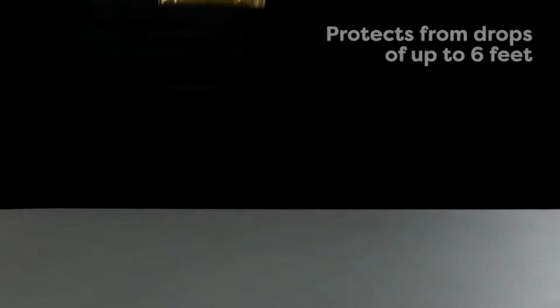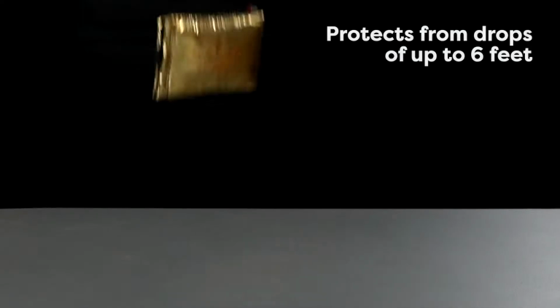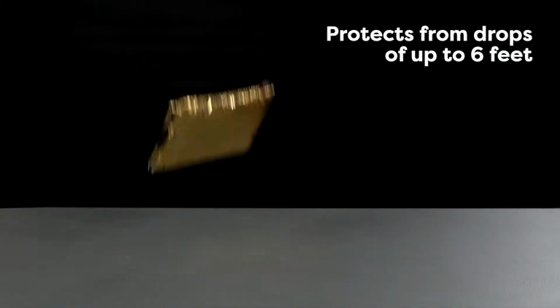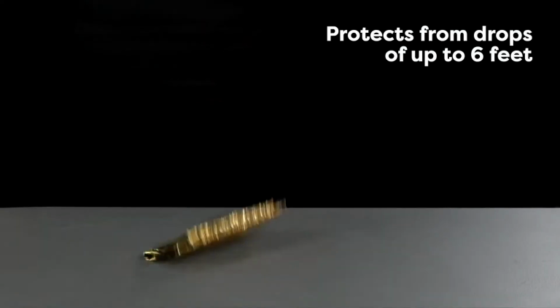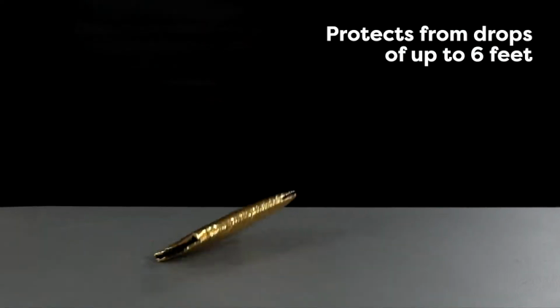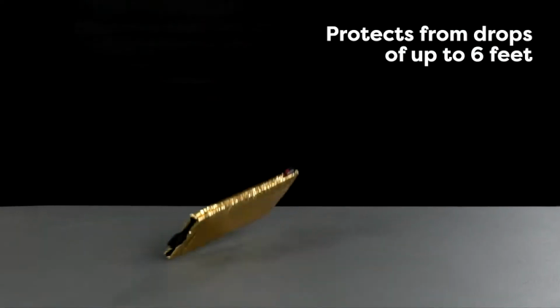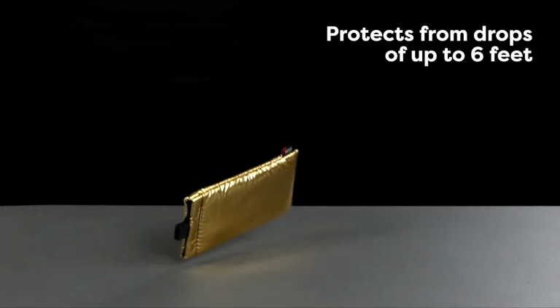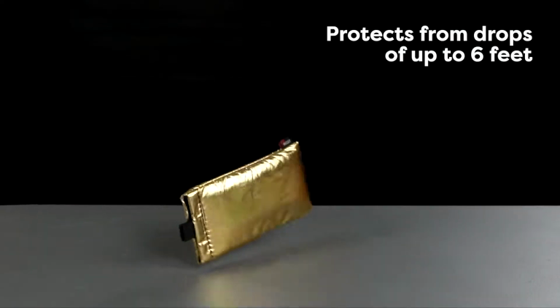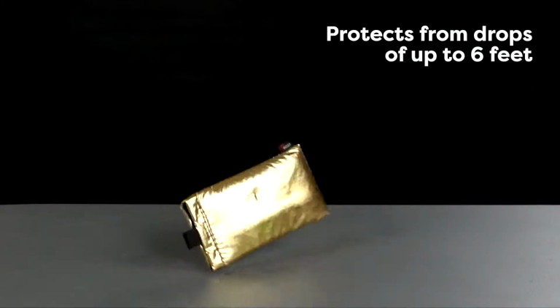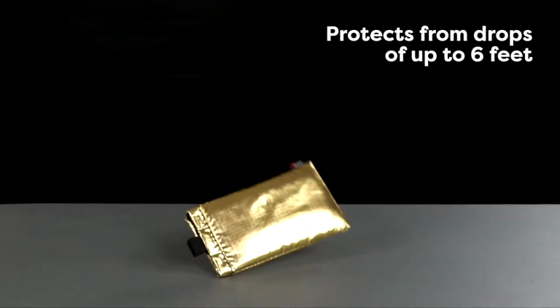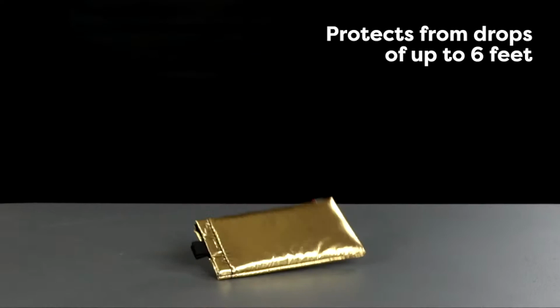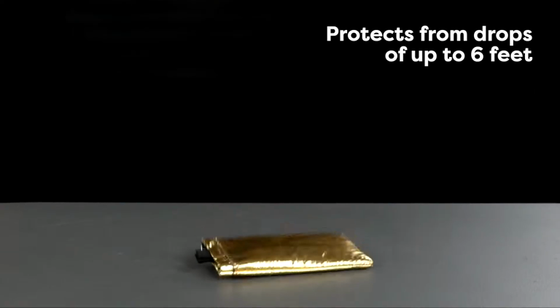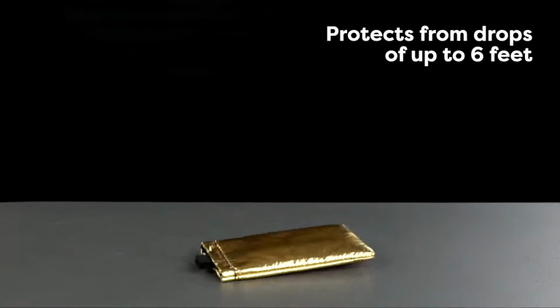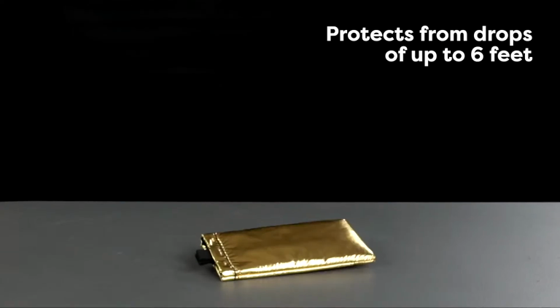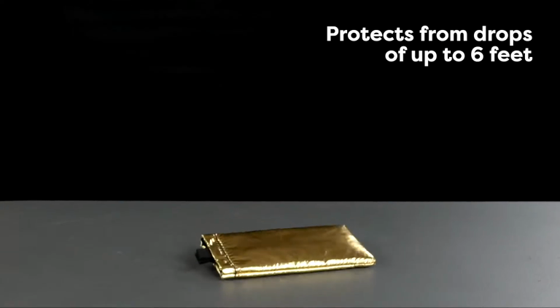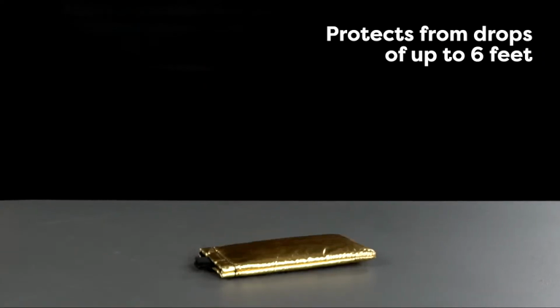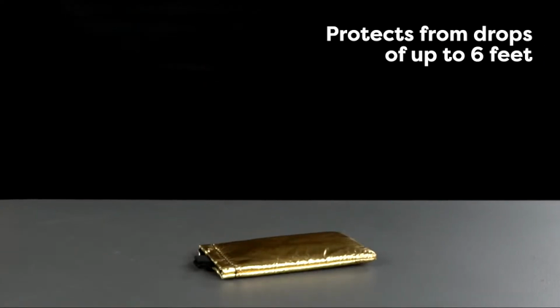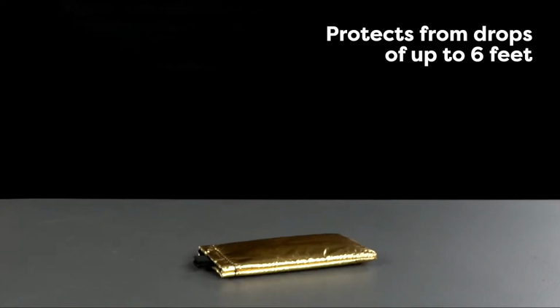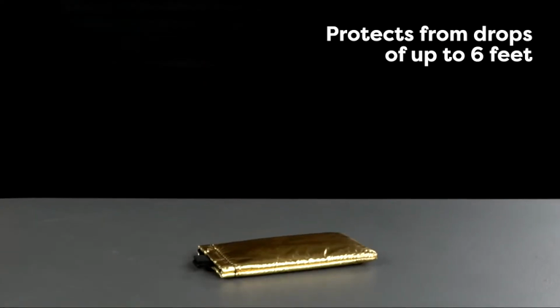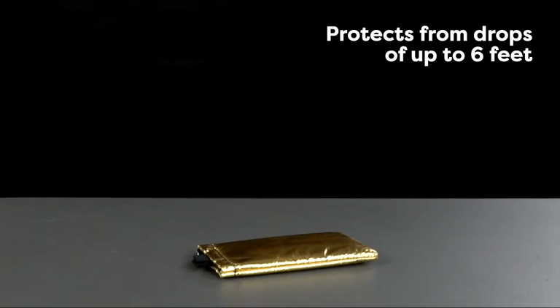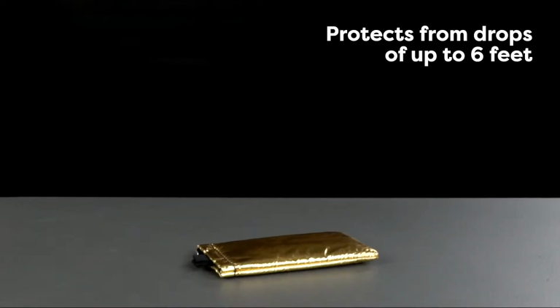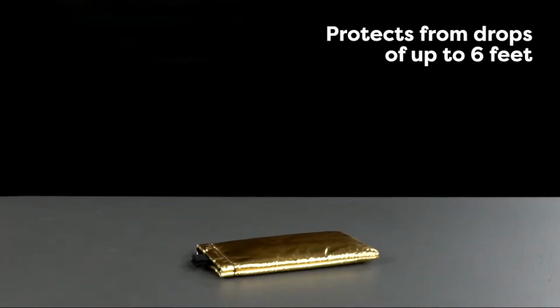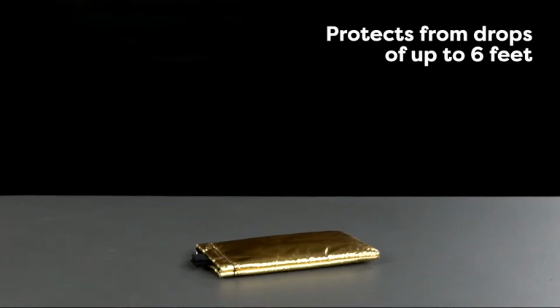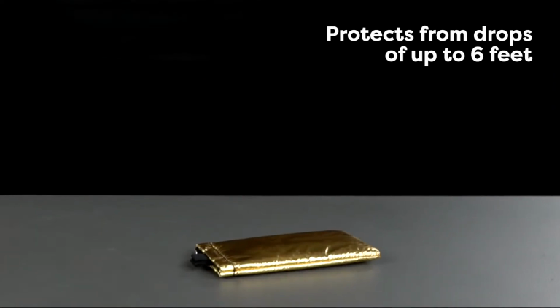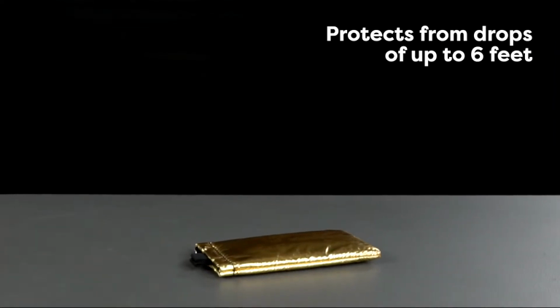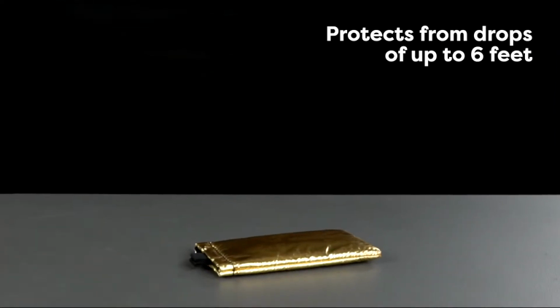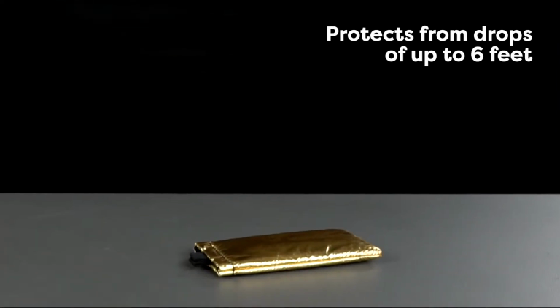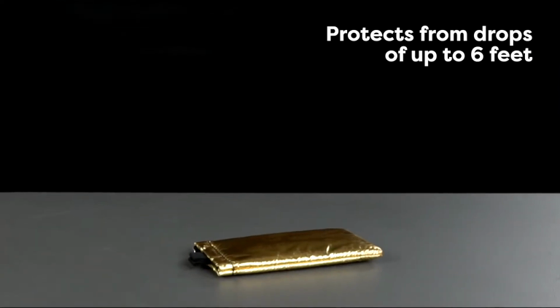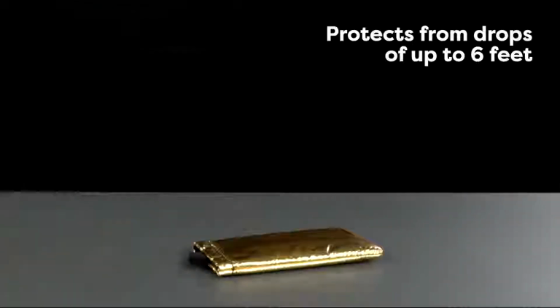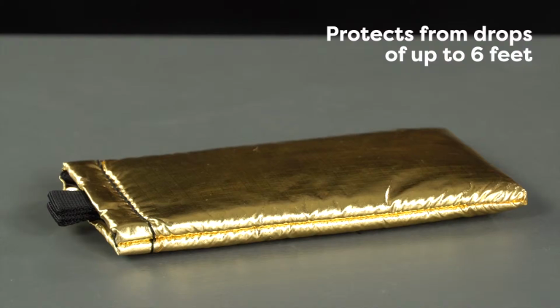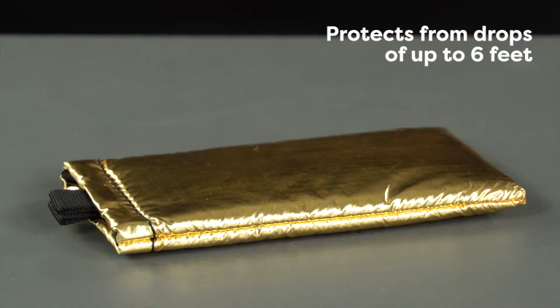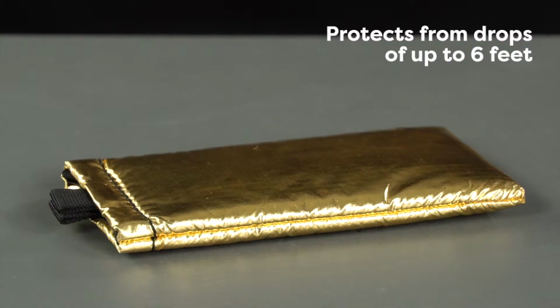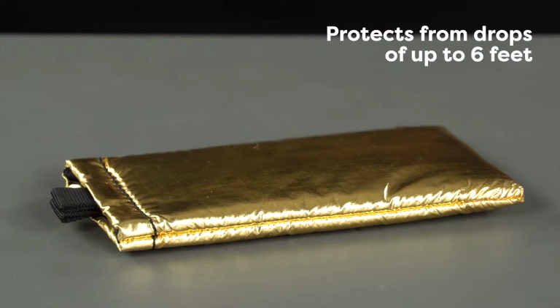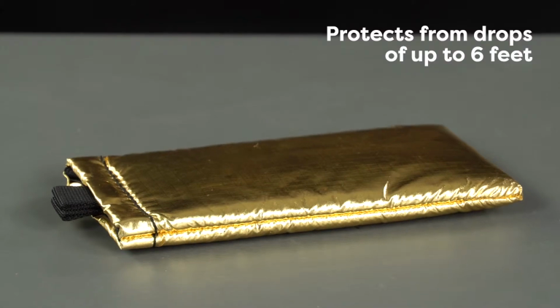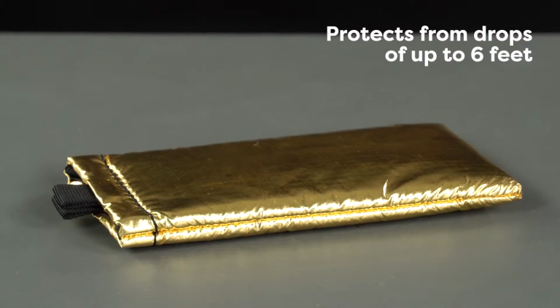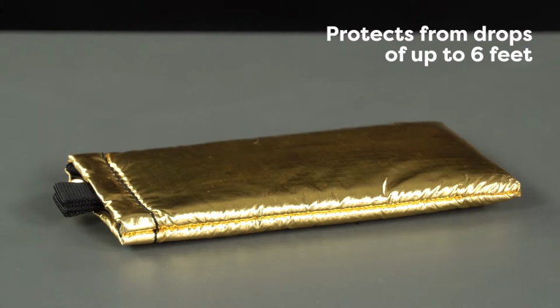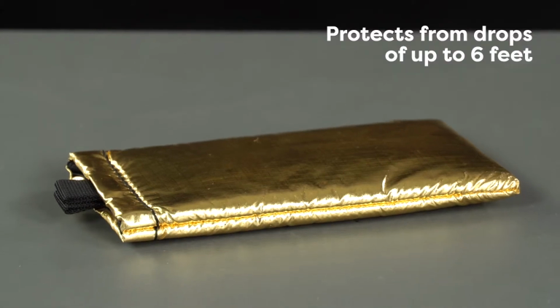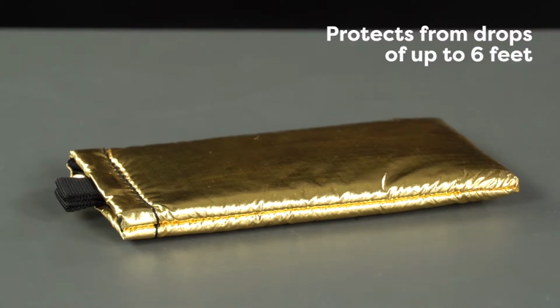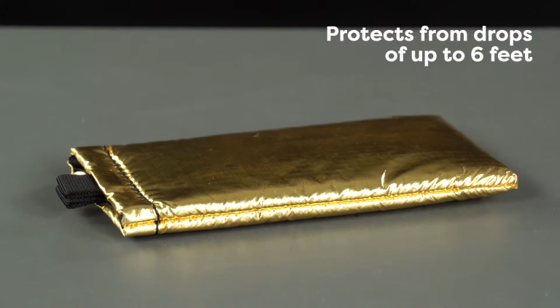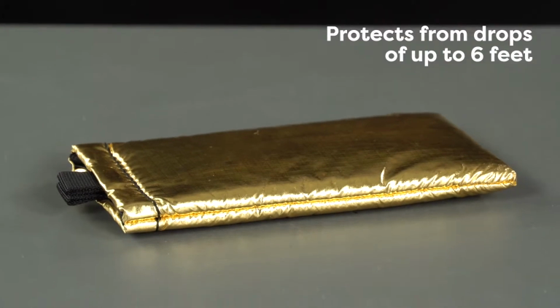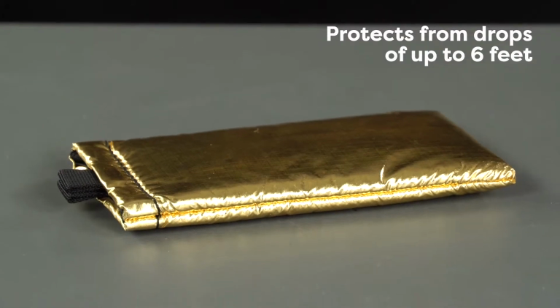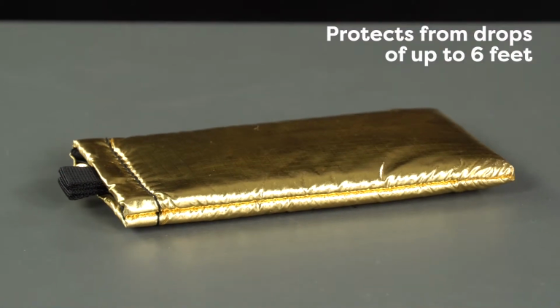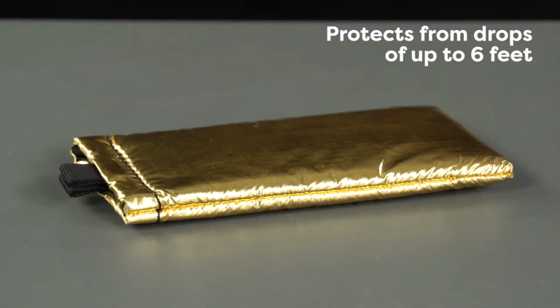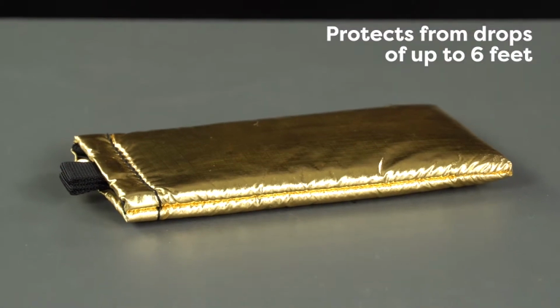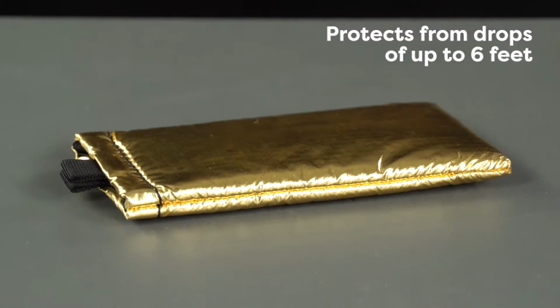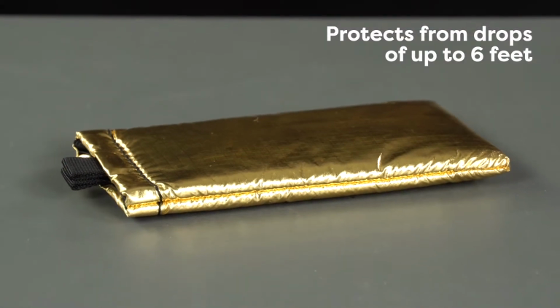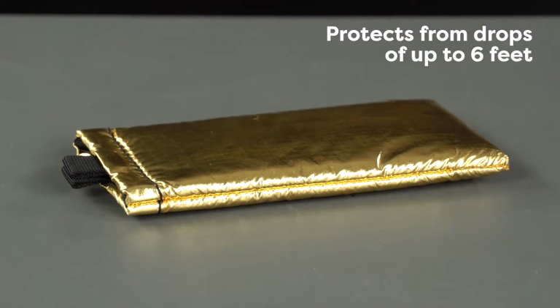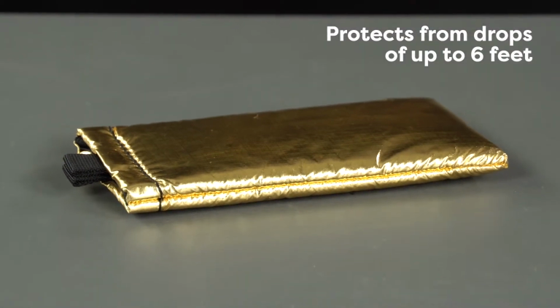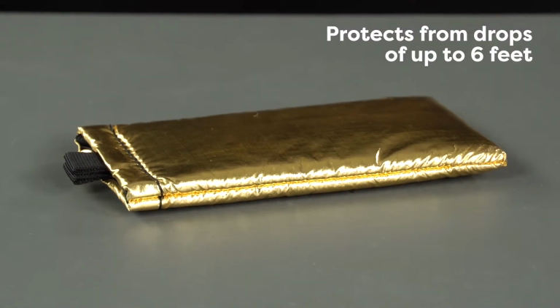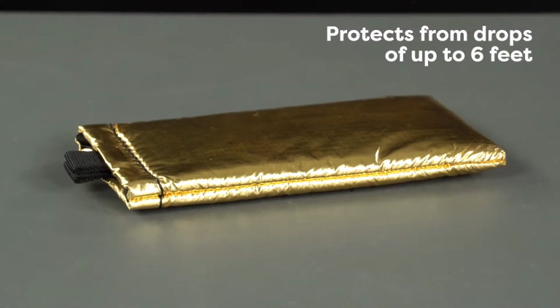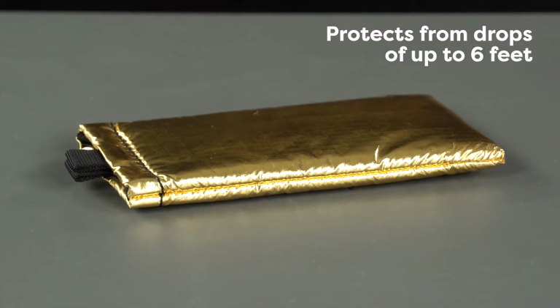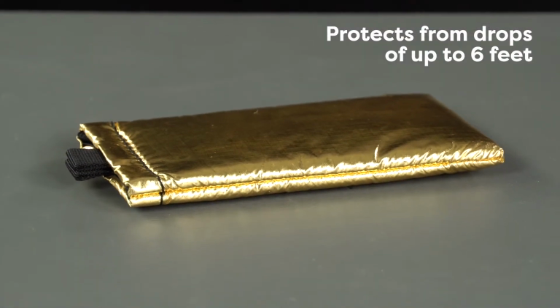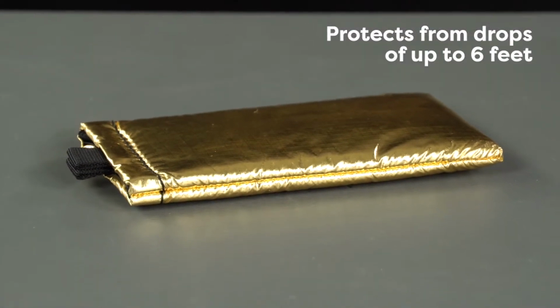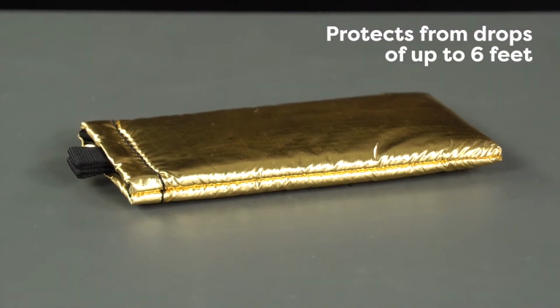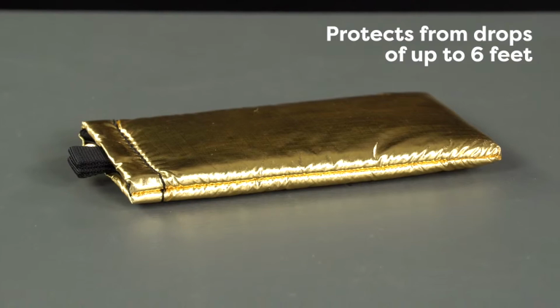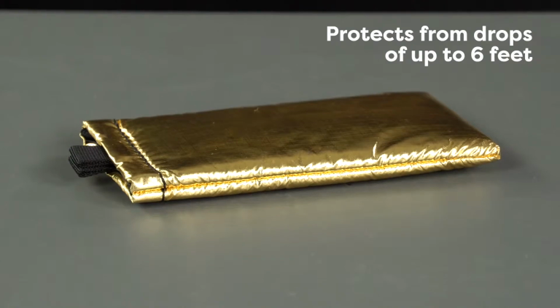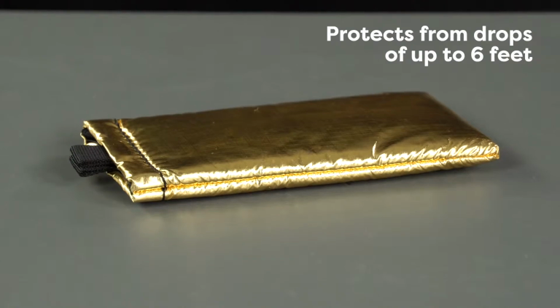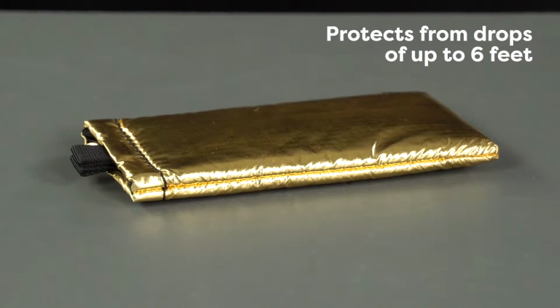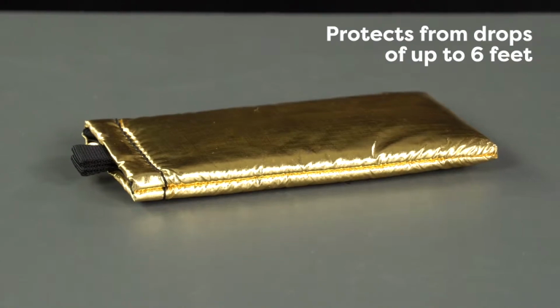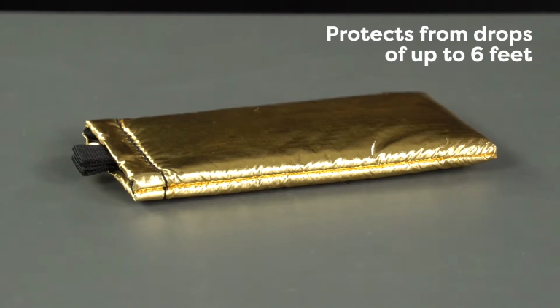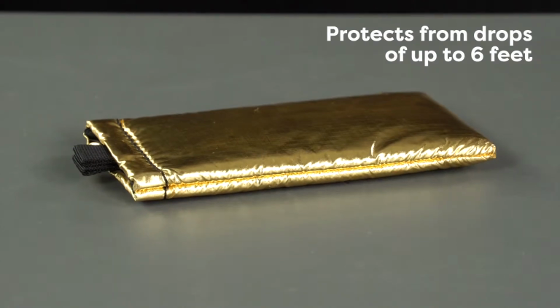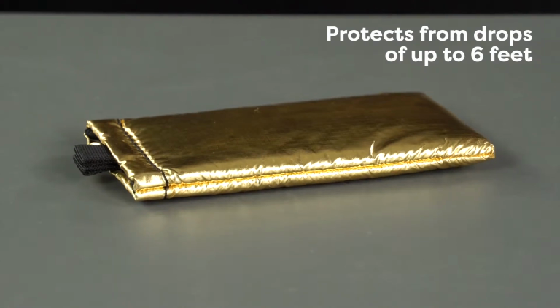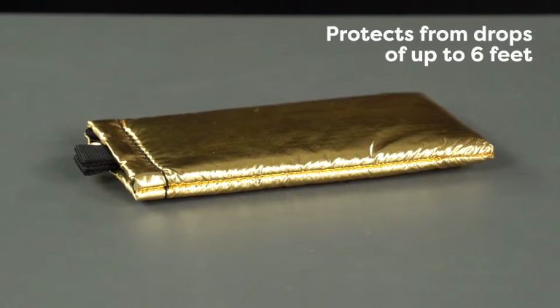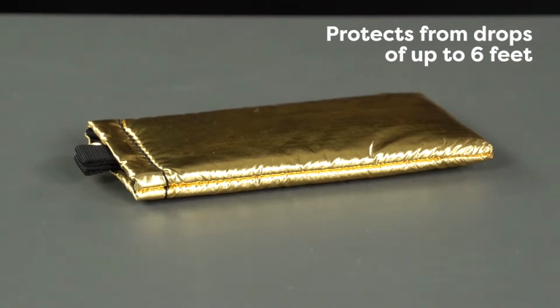And when you're on land, the impactor core provides drop protection up to six feet, exceeding military standards for both drop and shock.